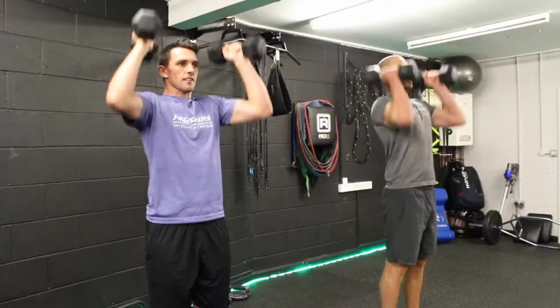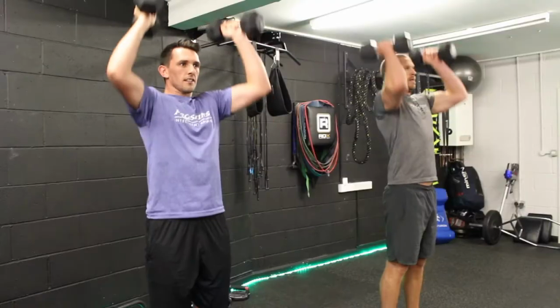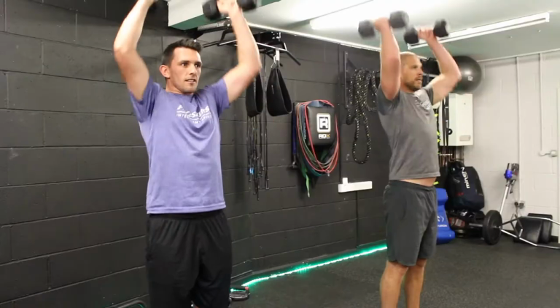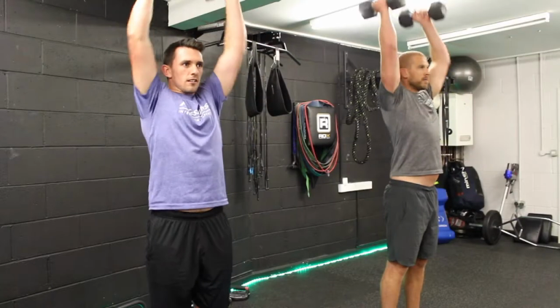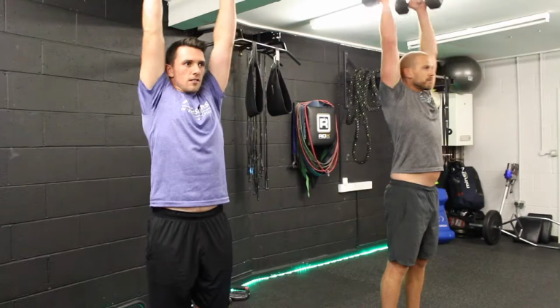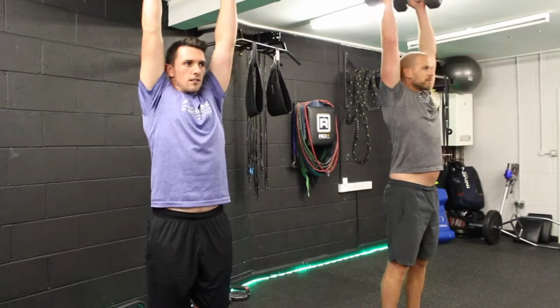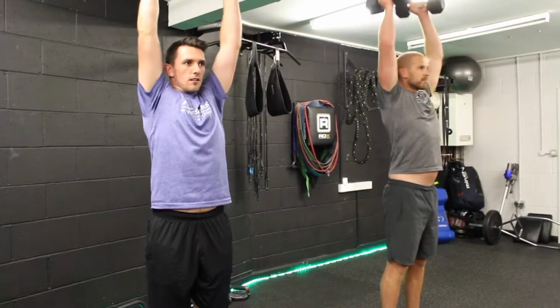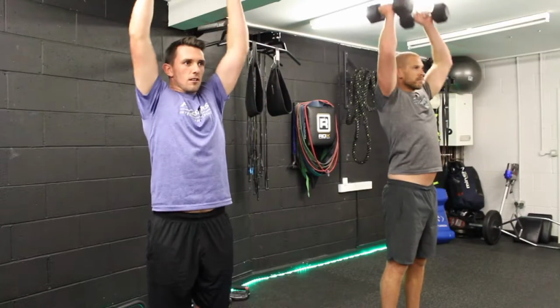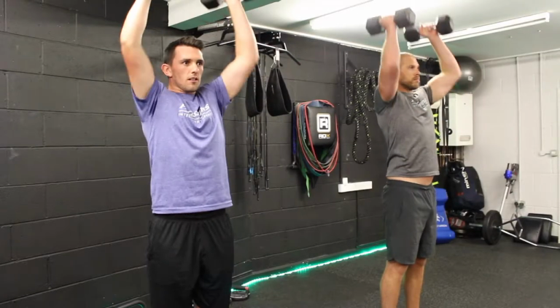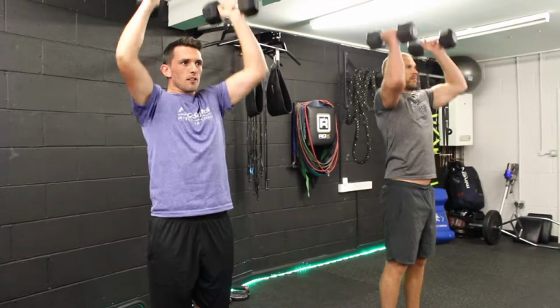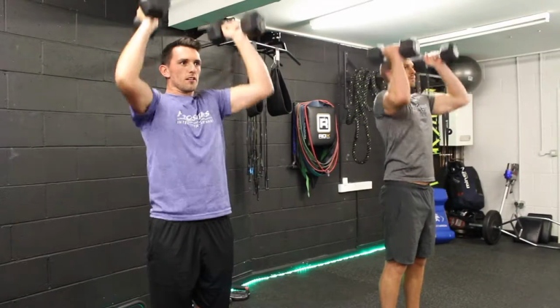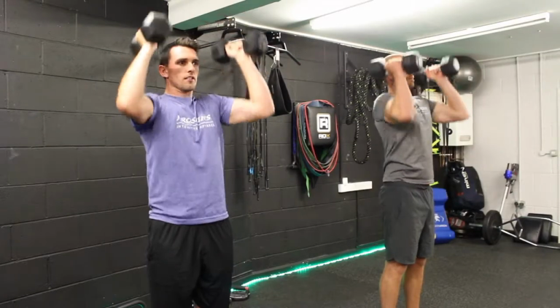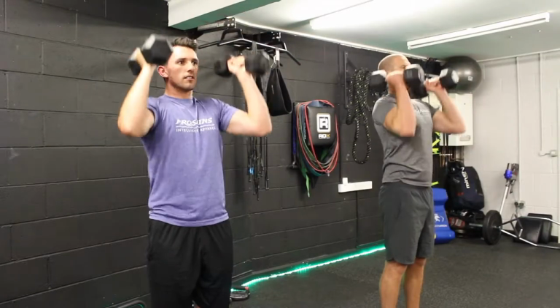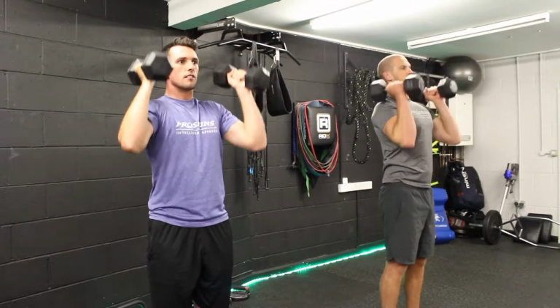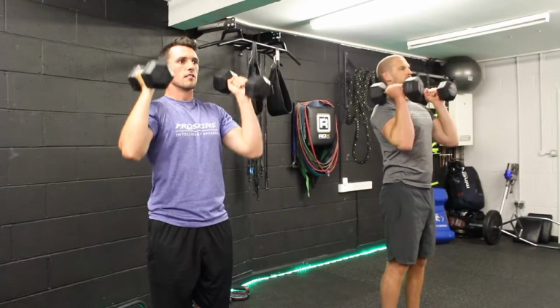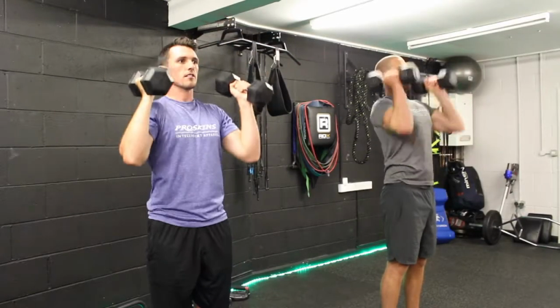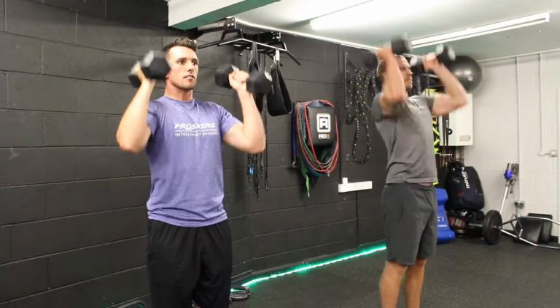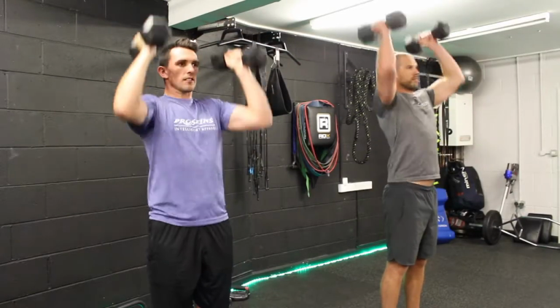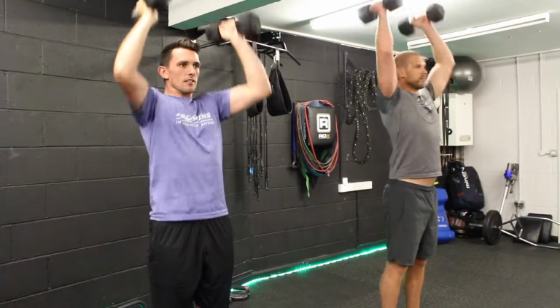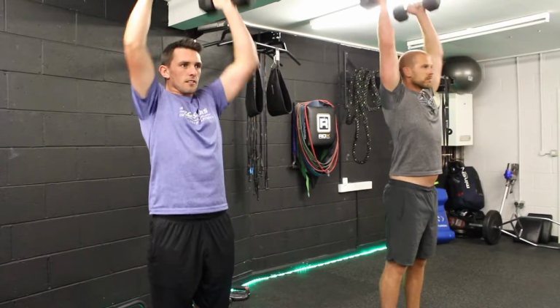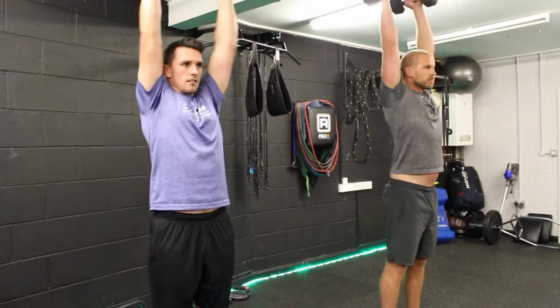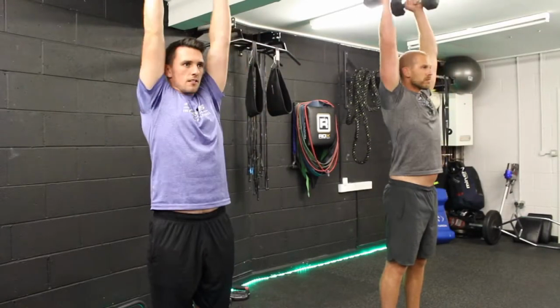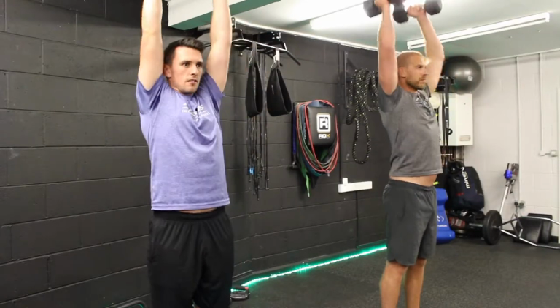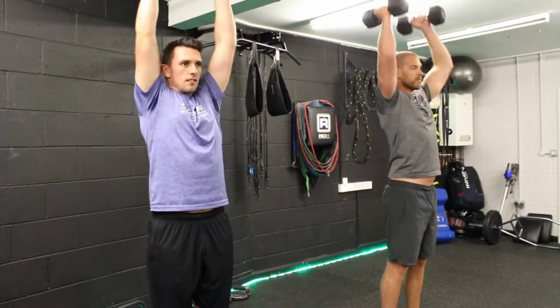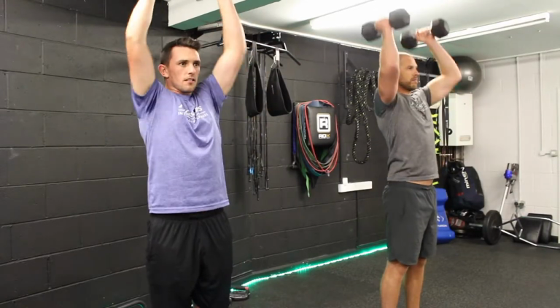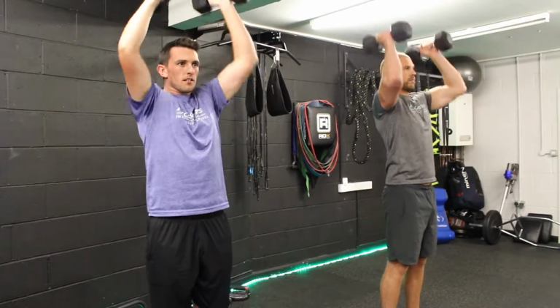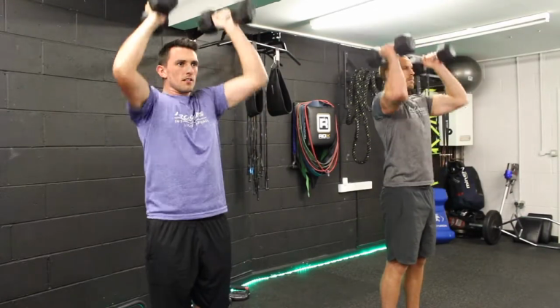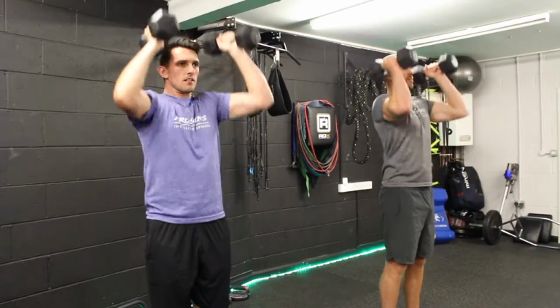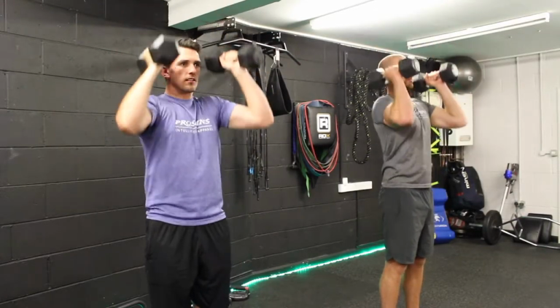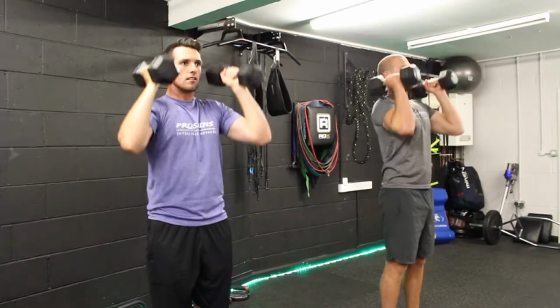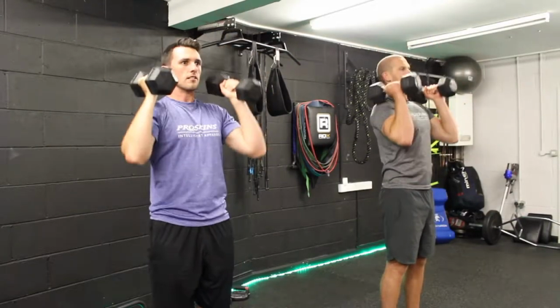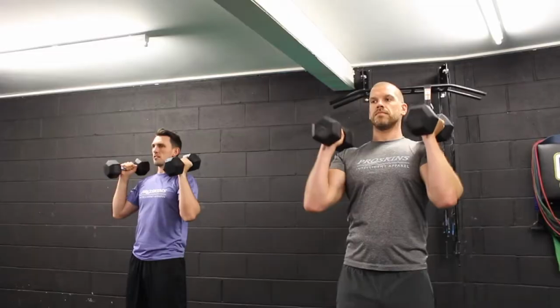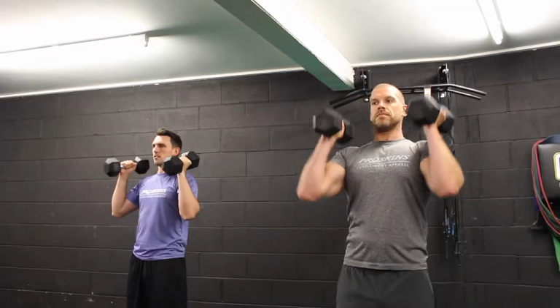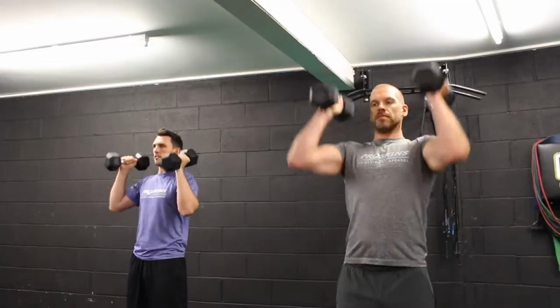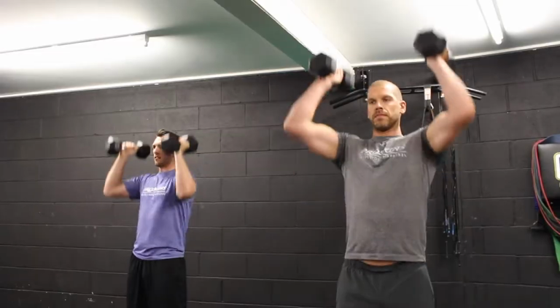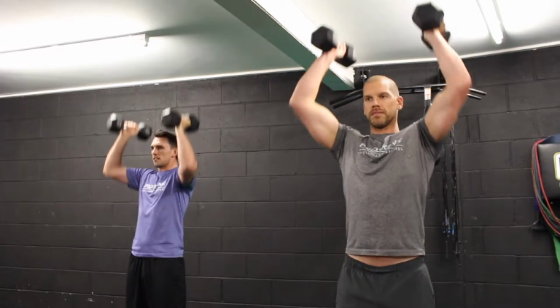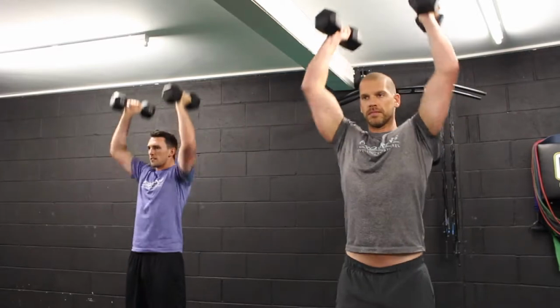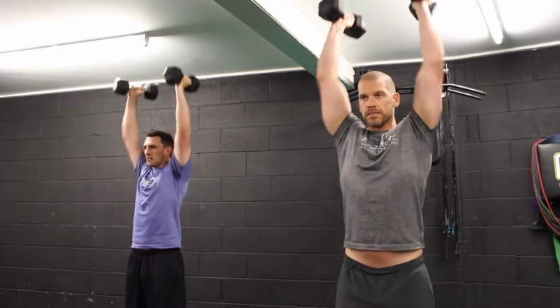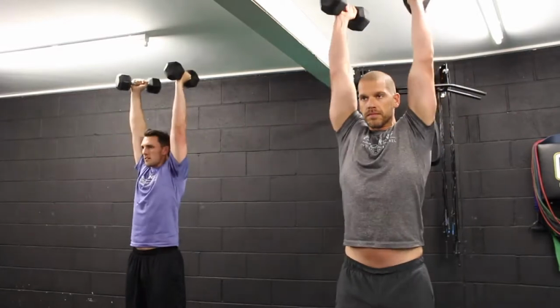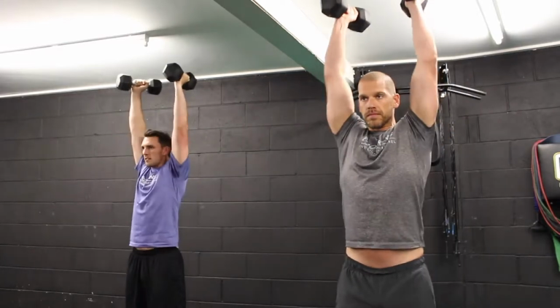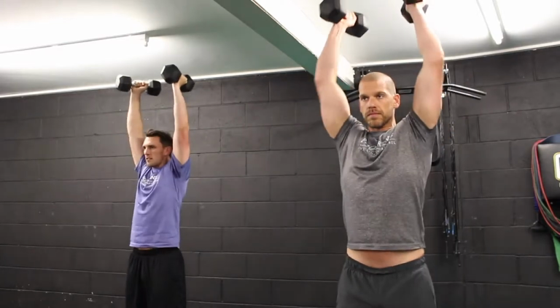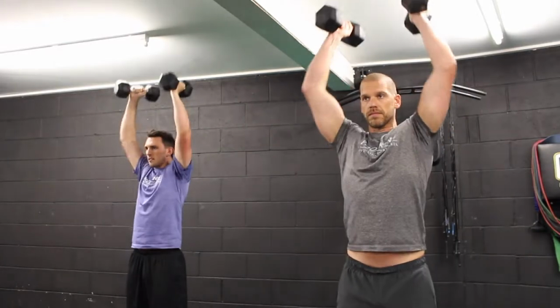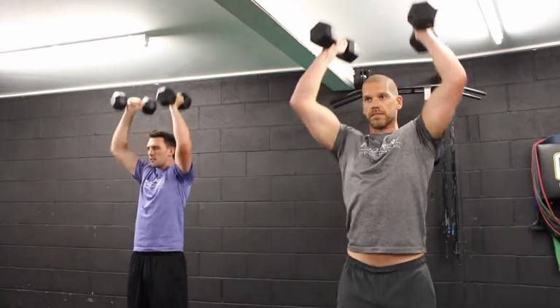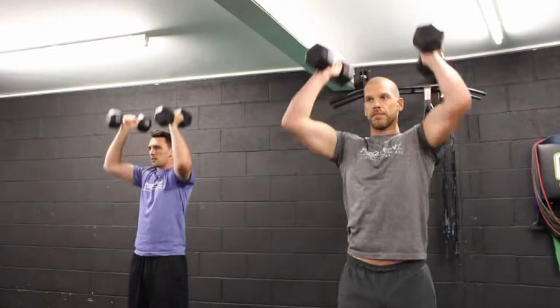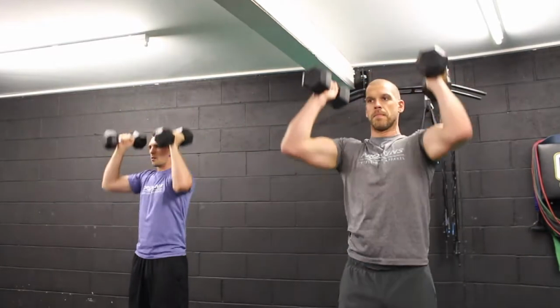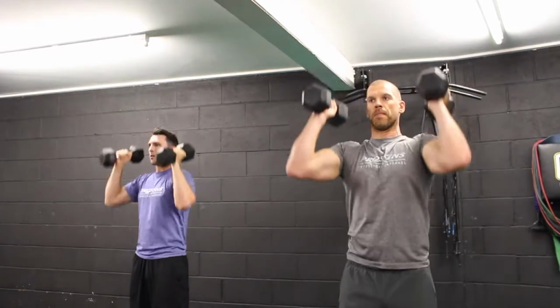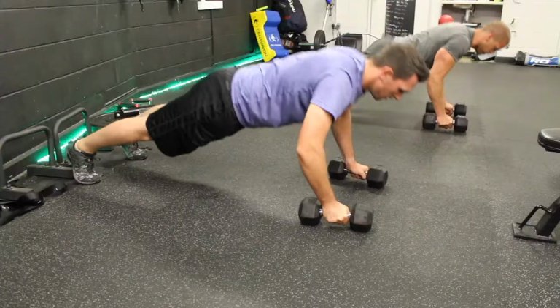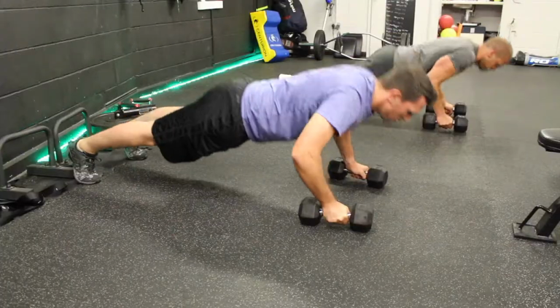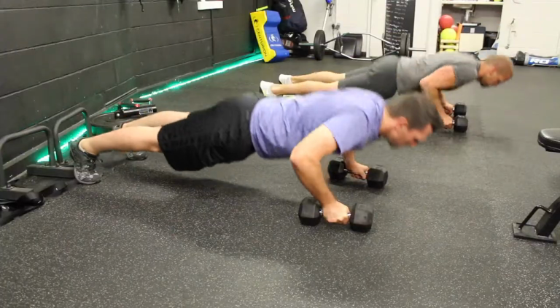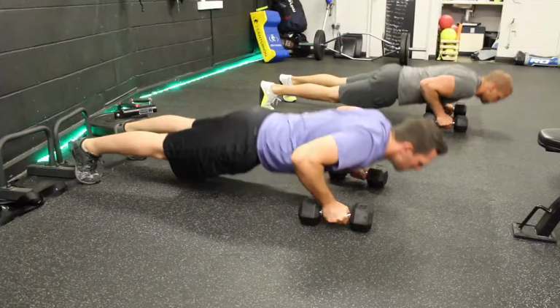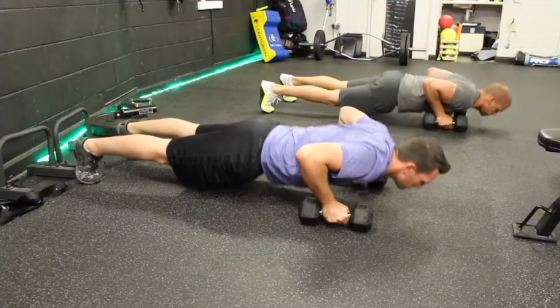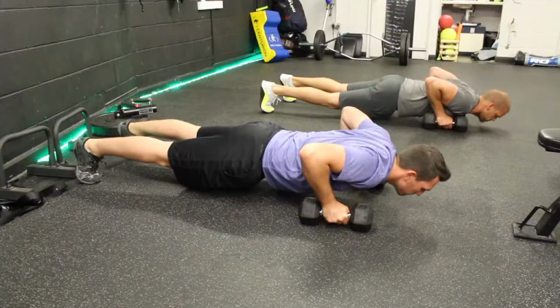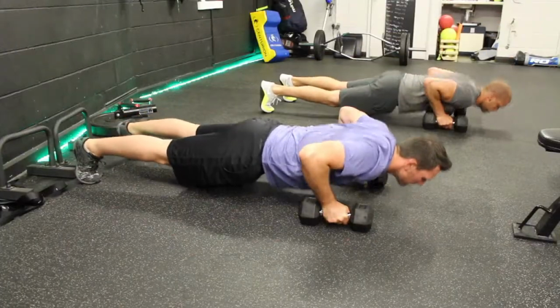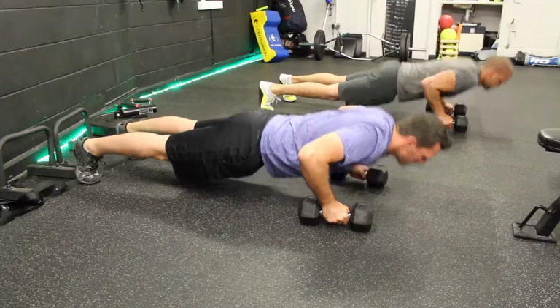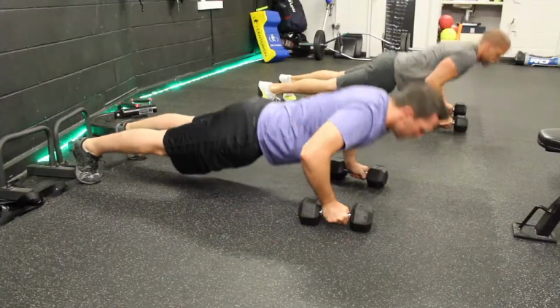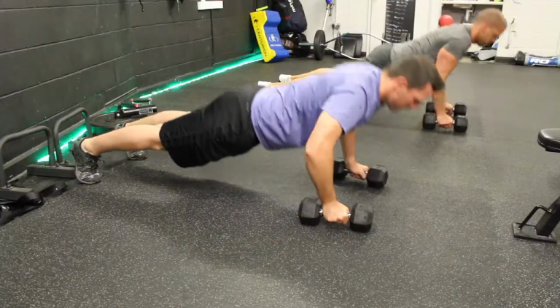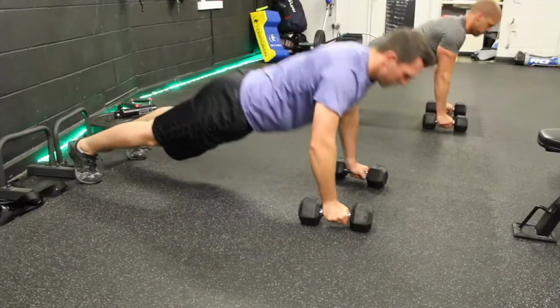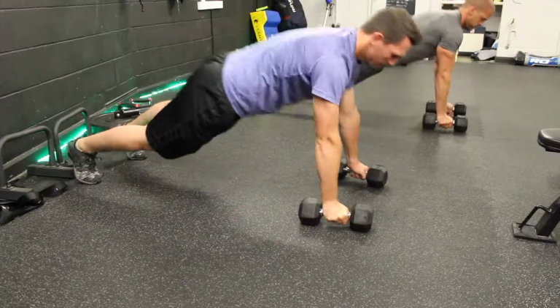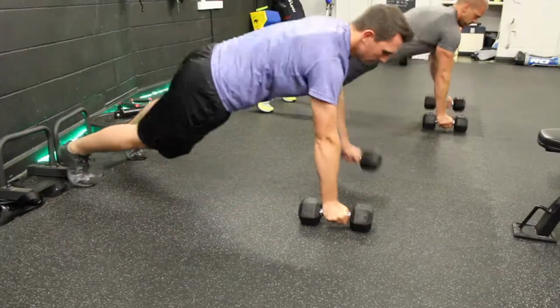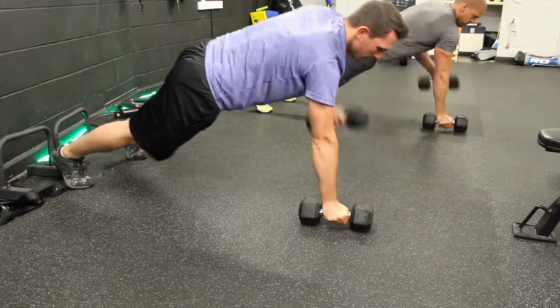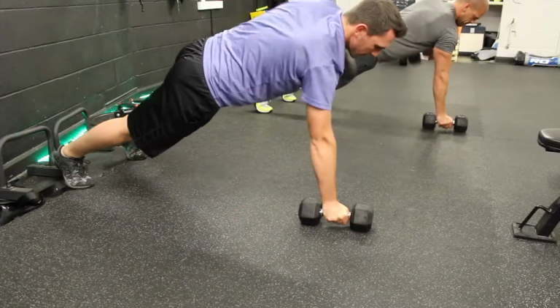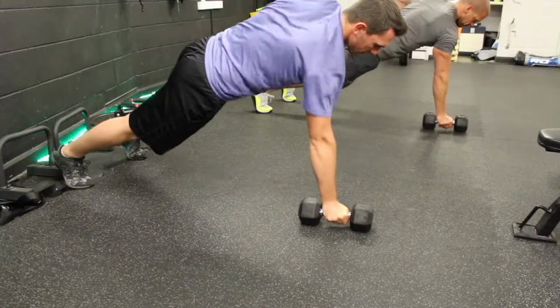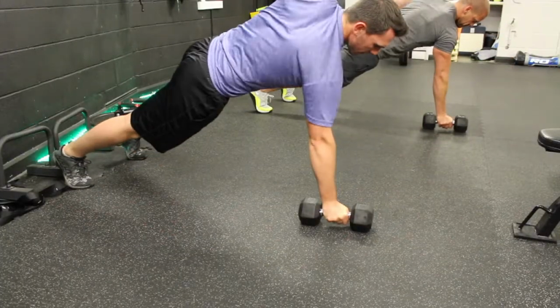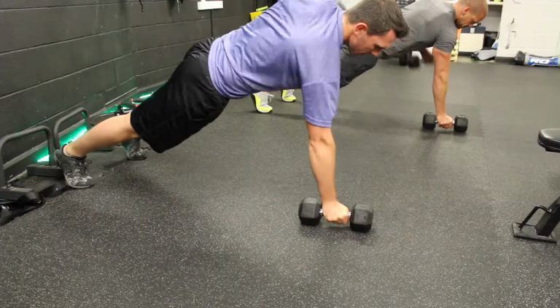You then progress on to a shoulder press: dumbbells in the rack position, another ten full reps. And the fourth exercise is a renegade row.